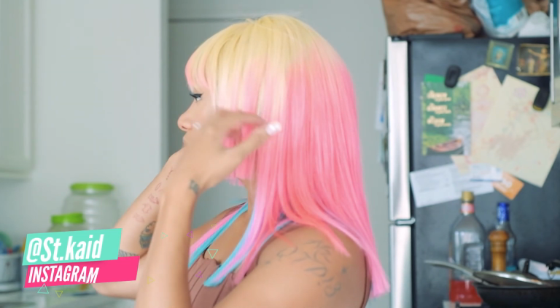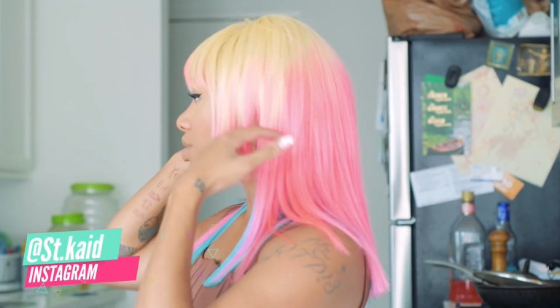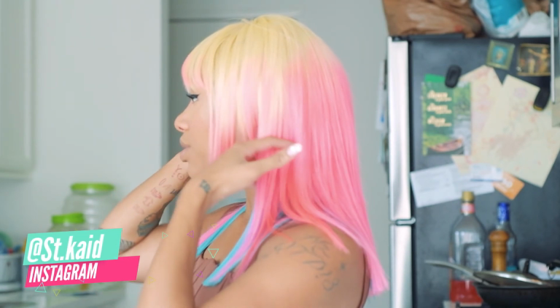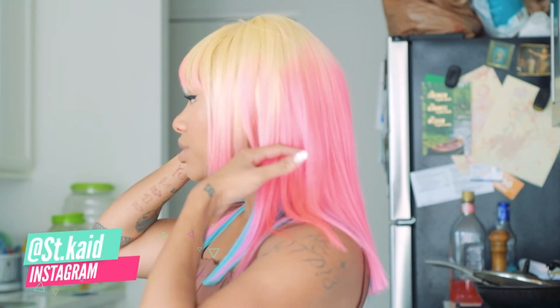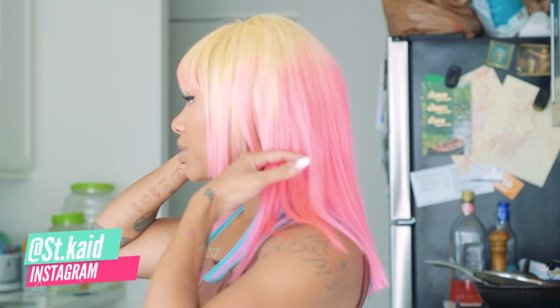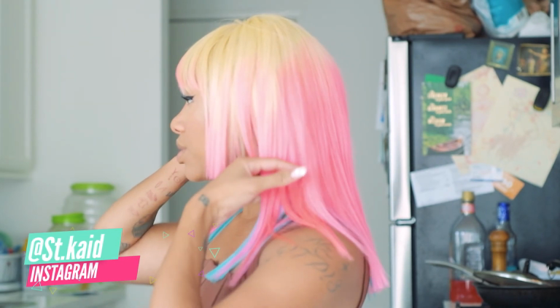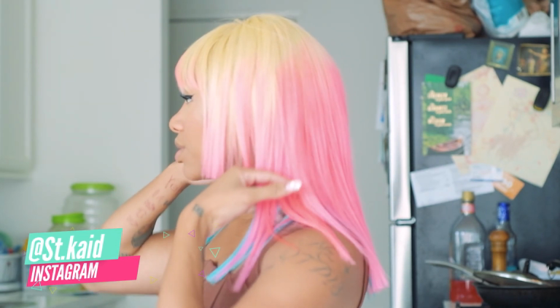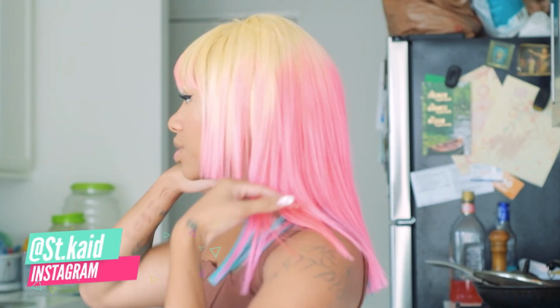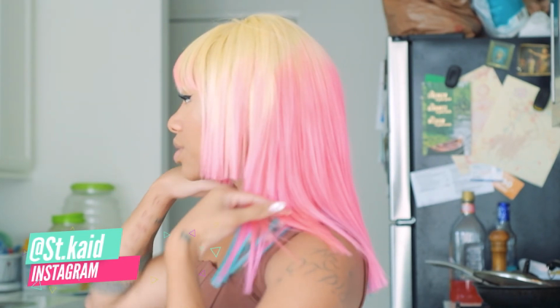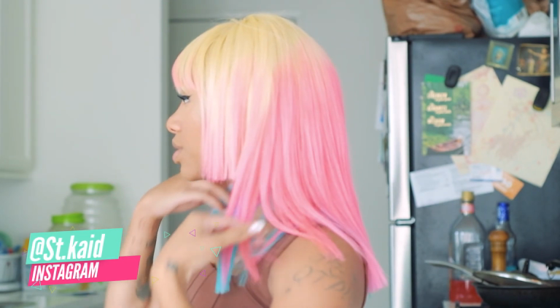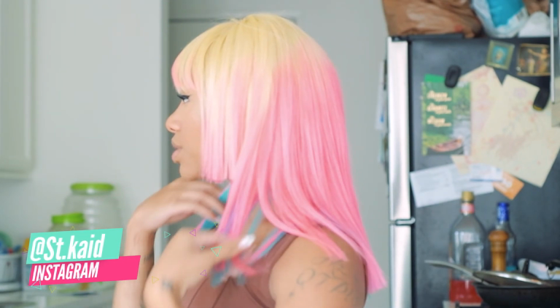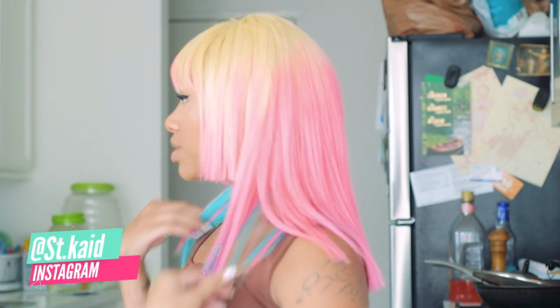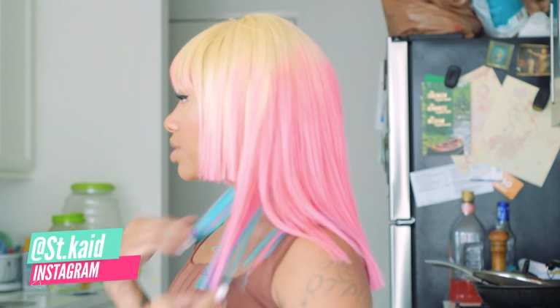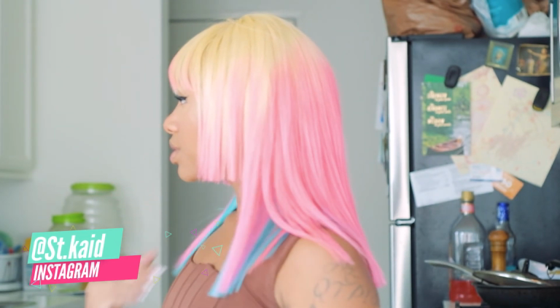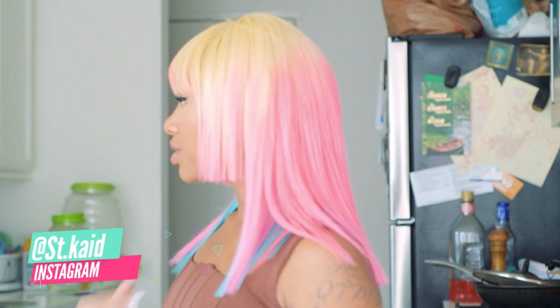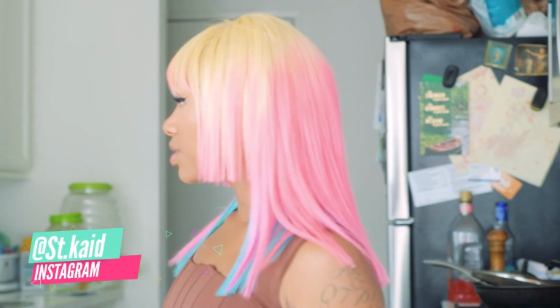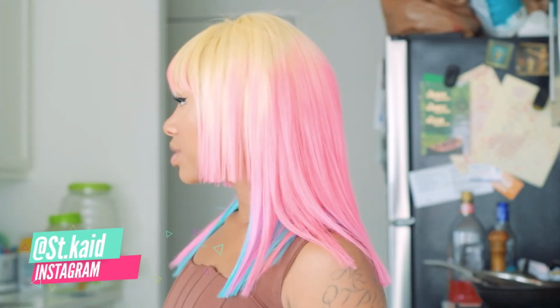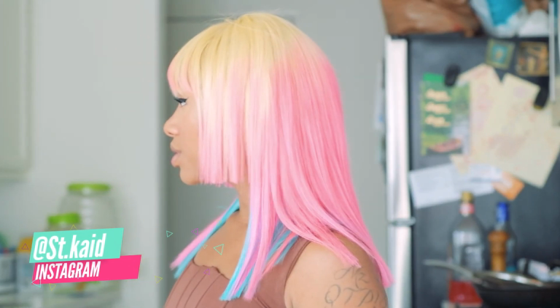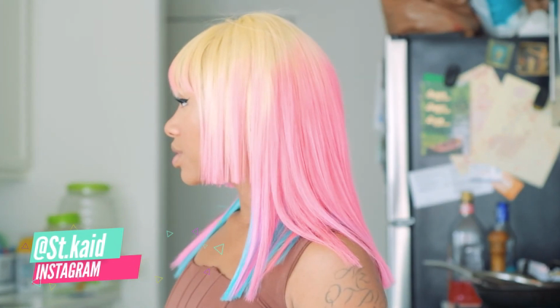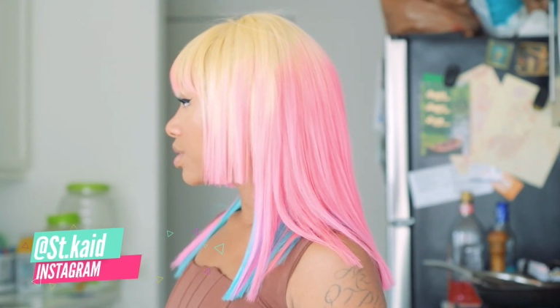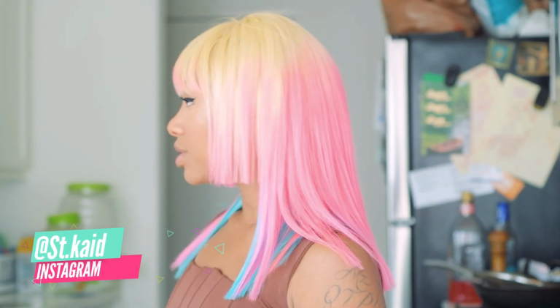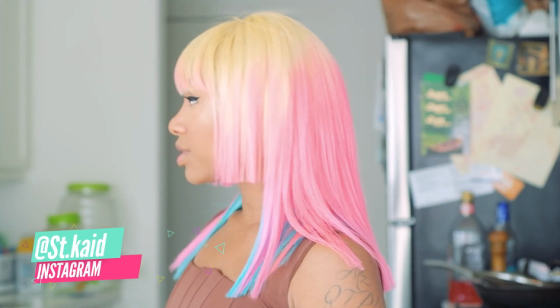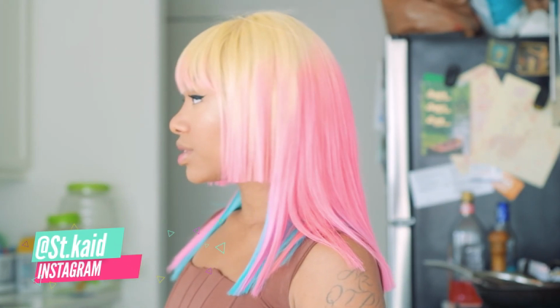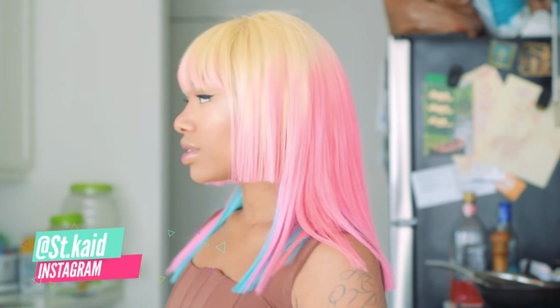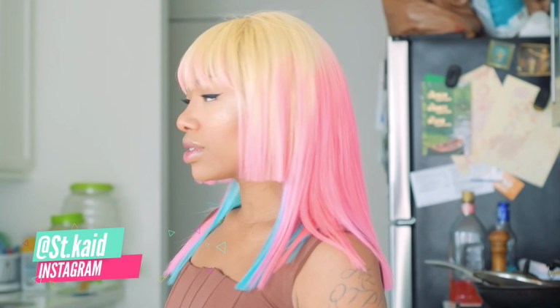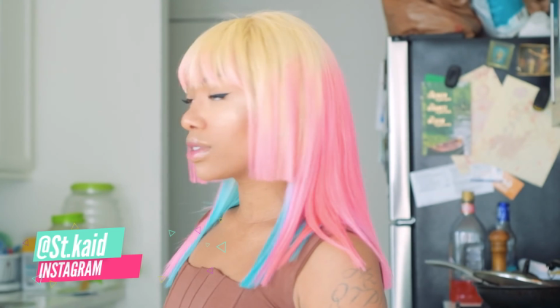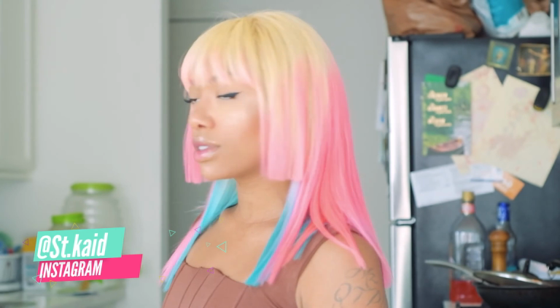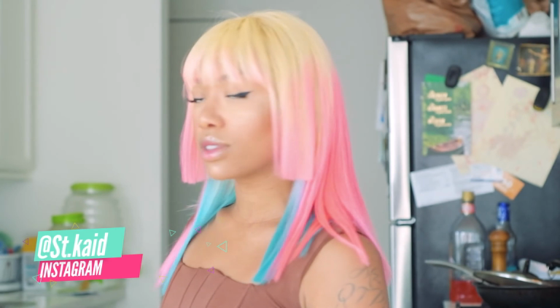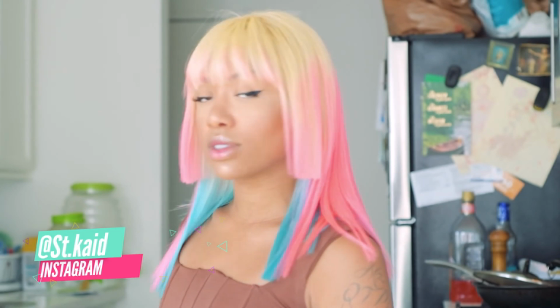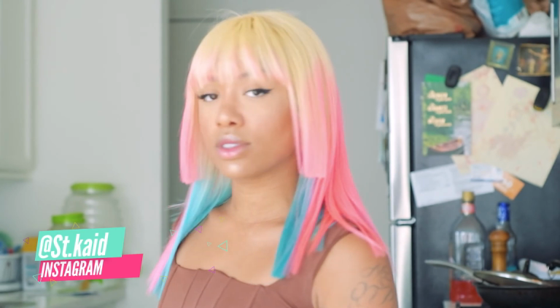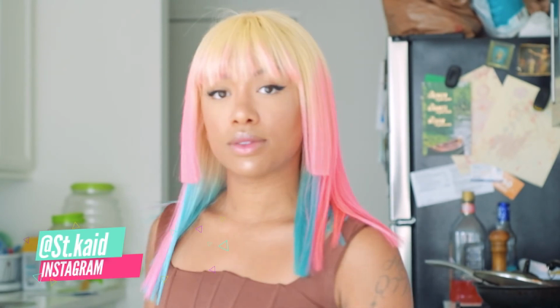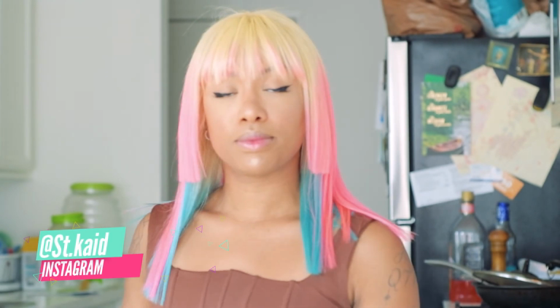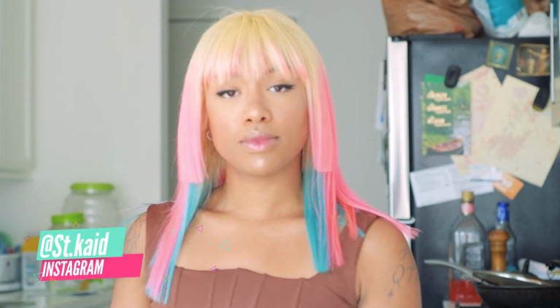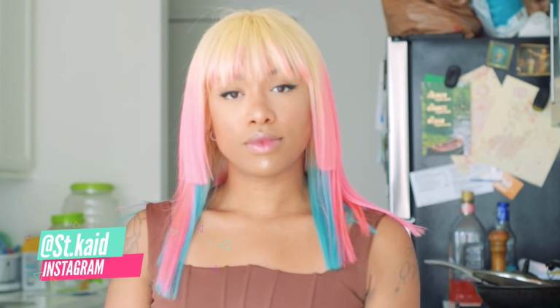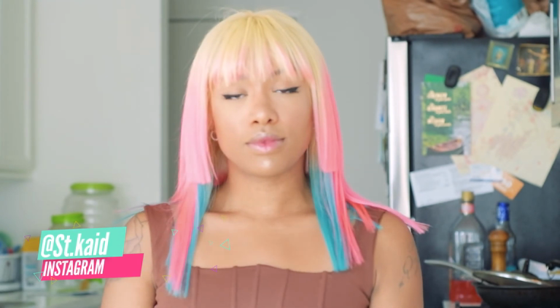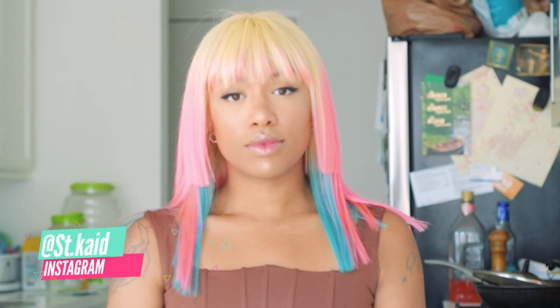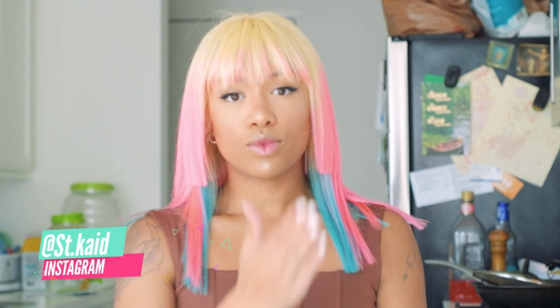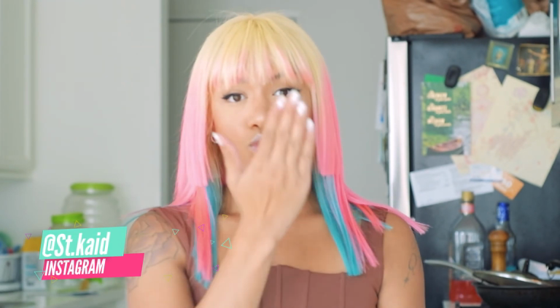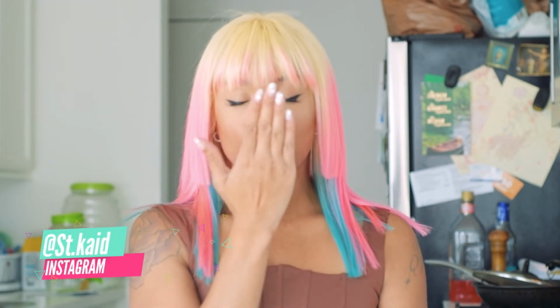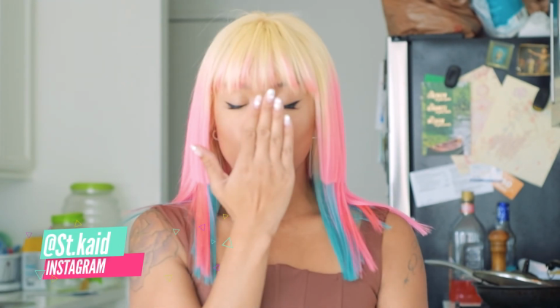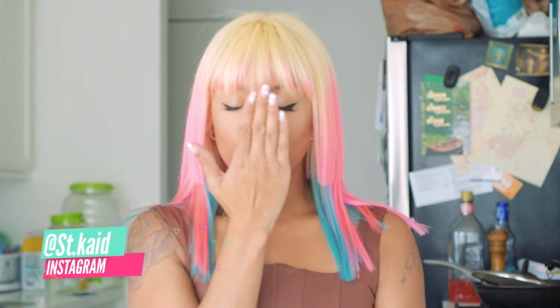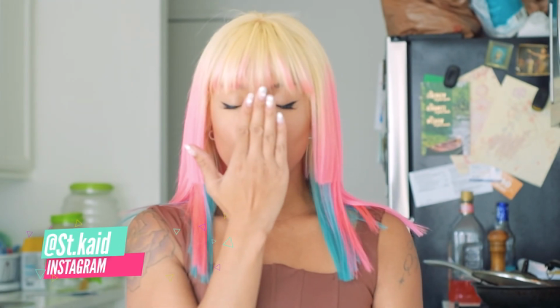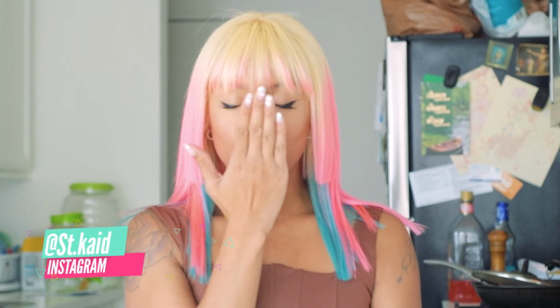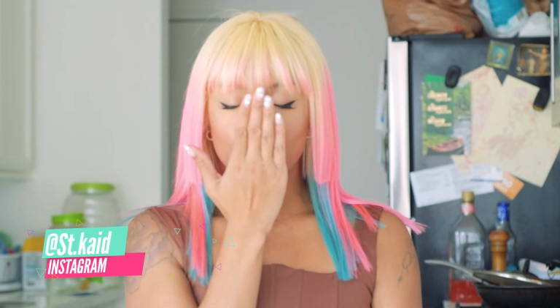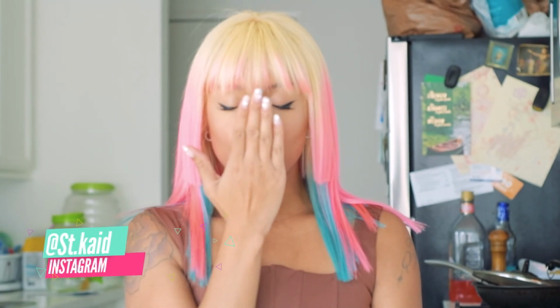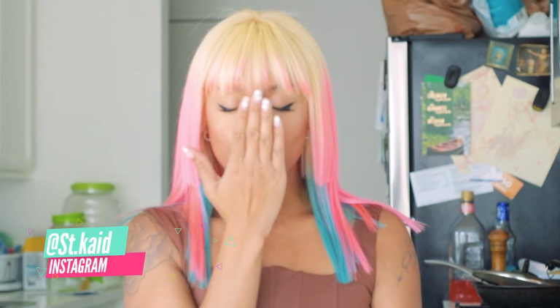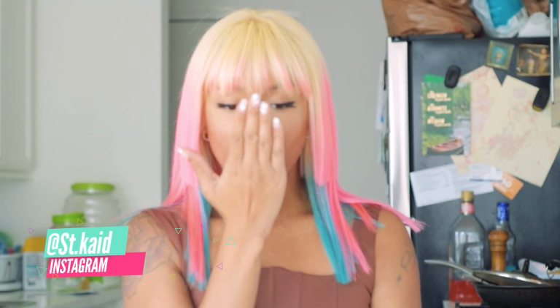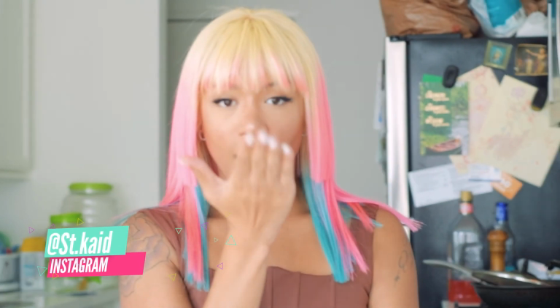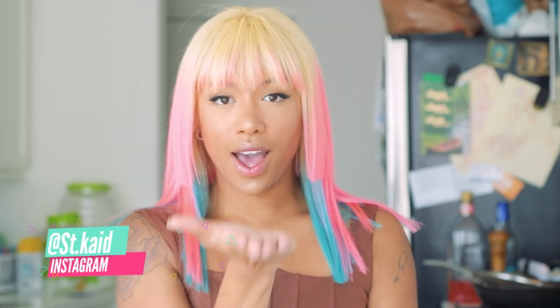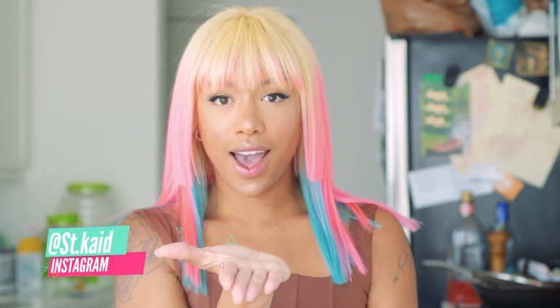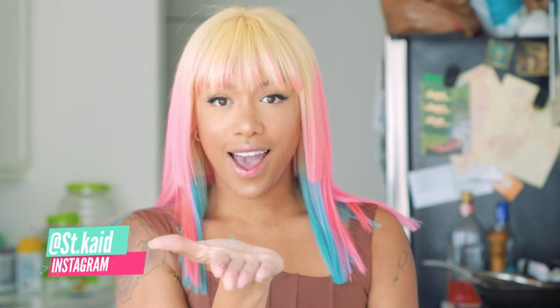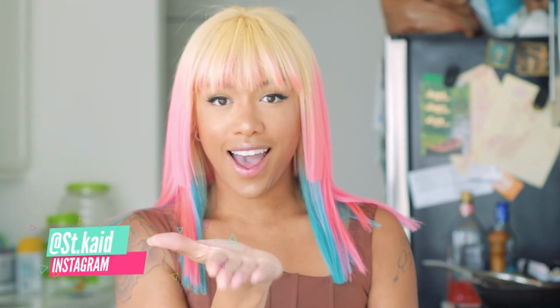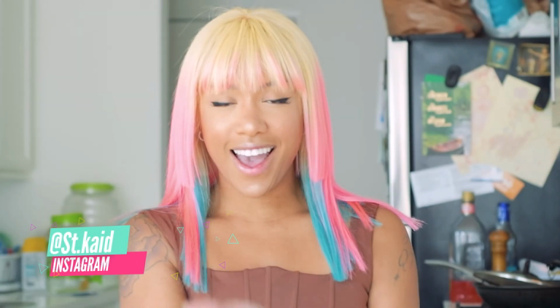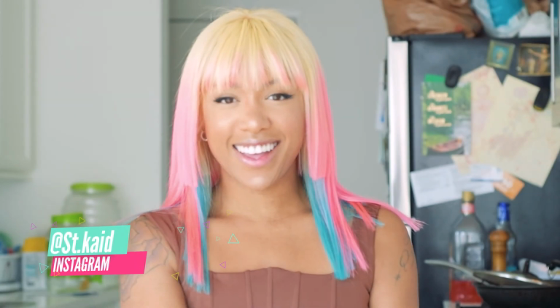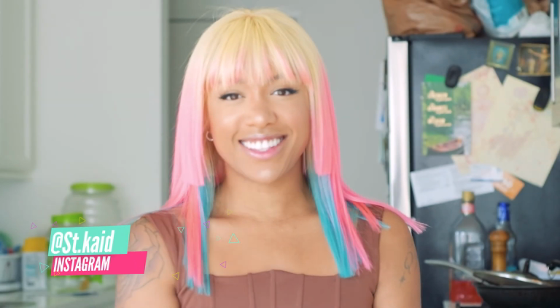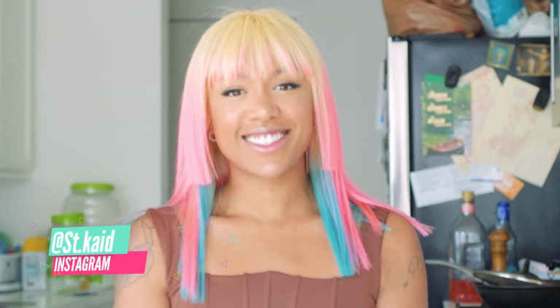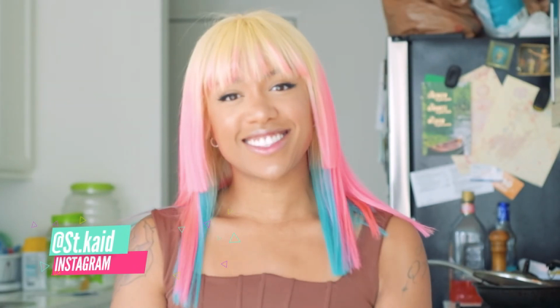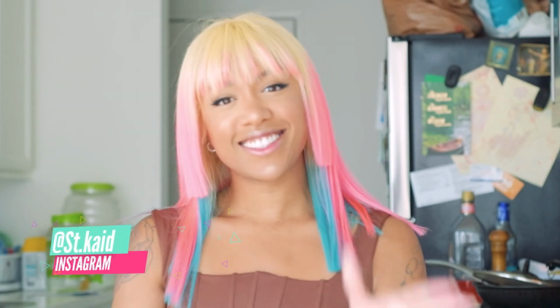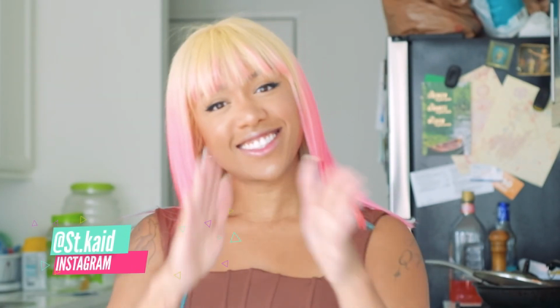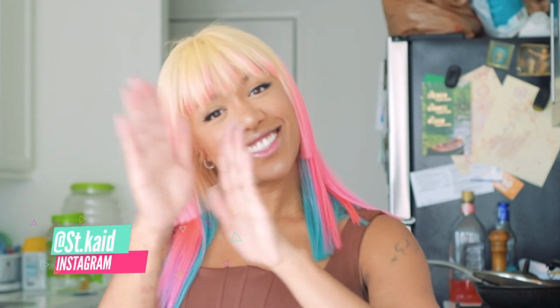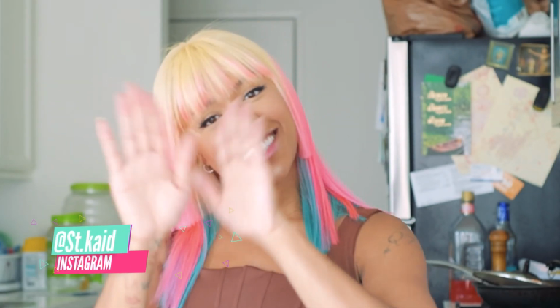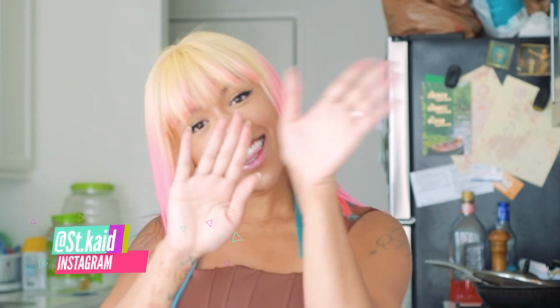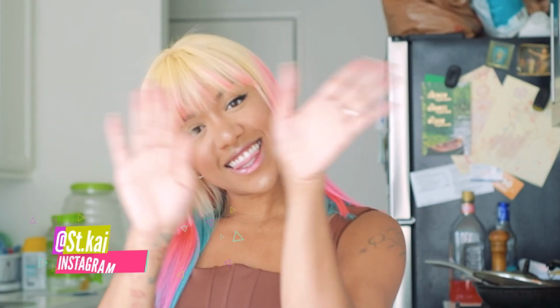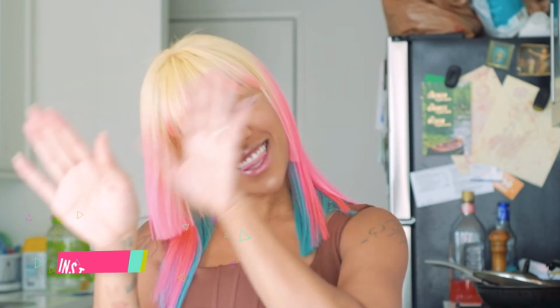Alrighty guys, you've seen it — okay, I did it. It's your girl. Like and subscribe. Thank you.